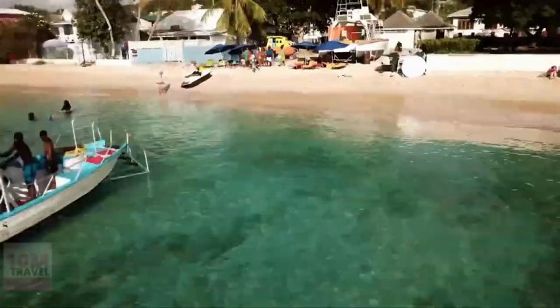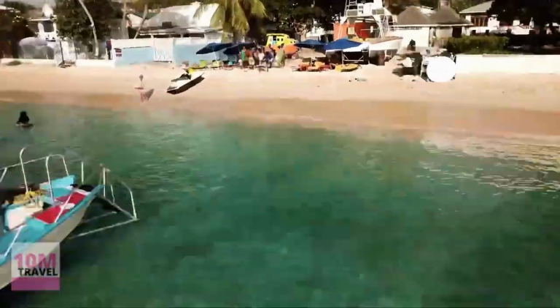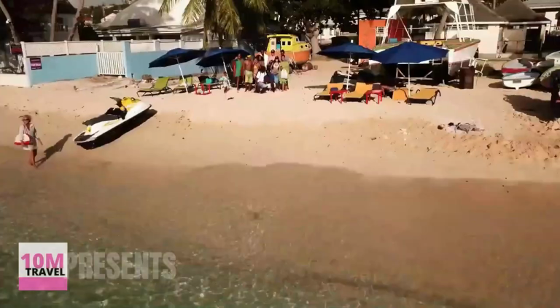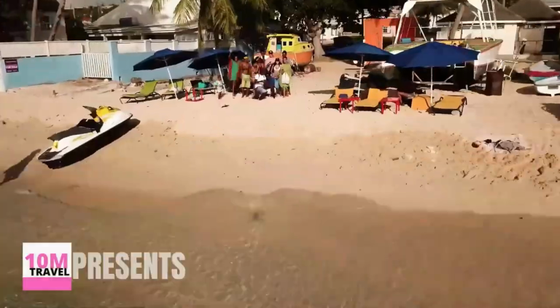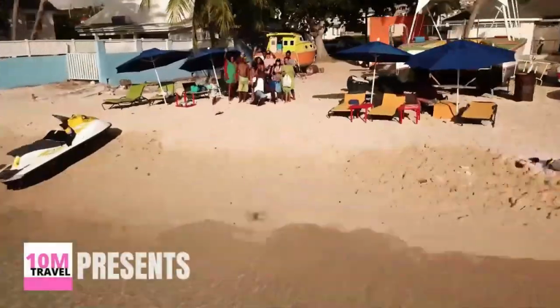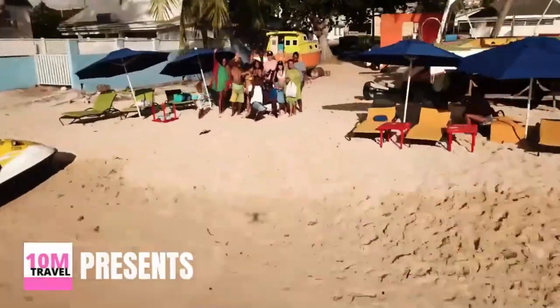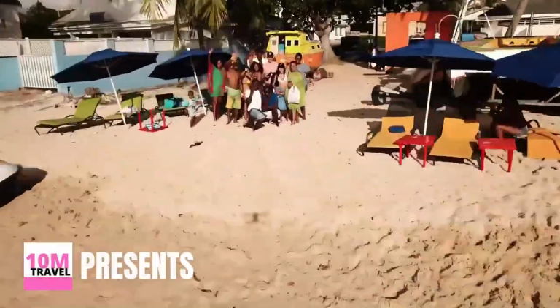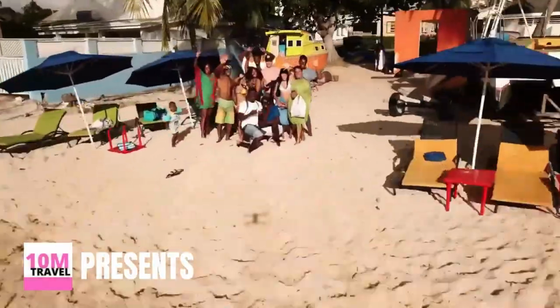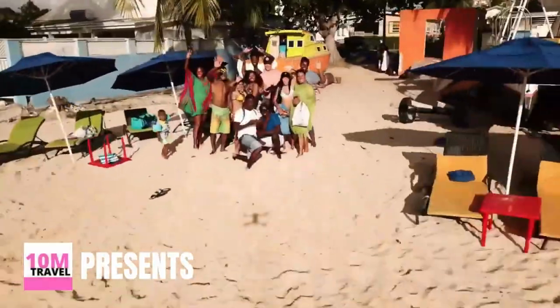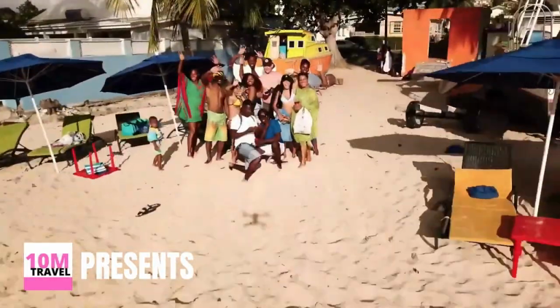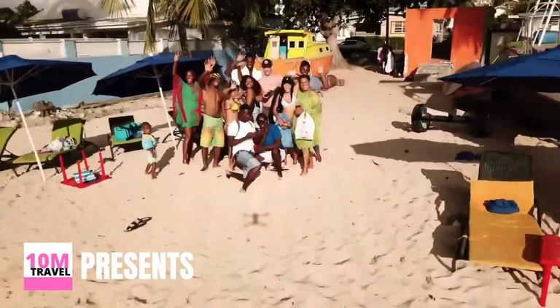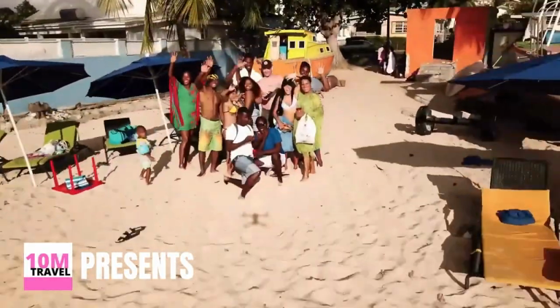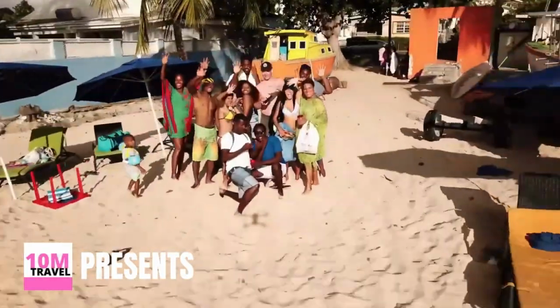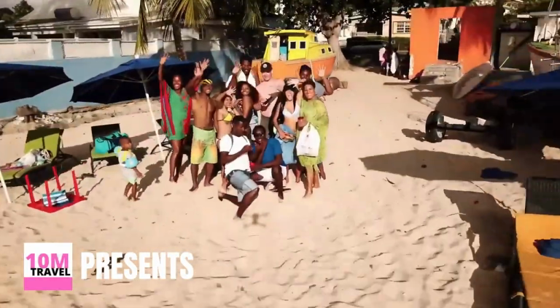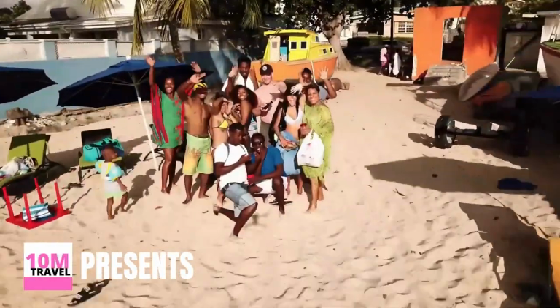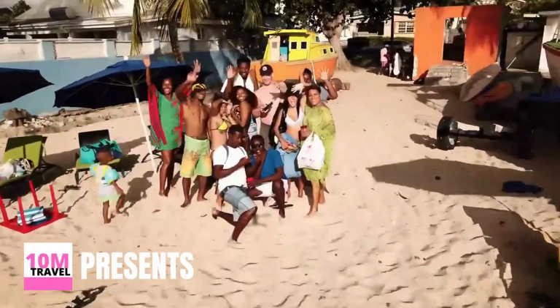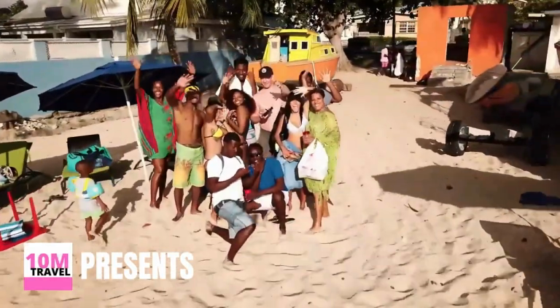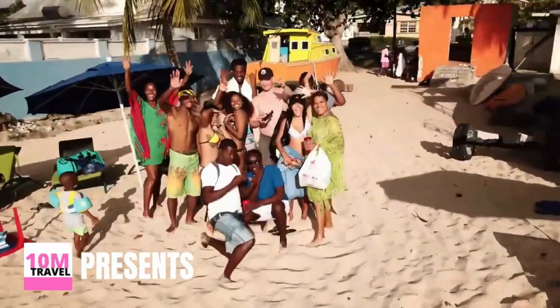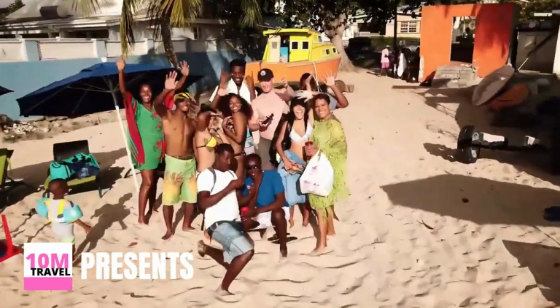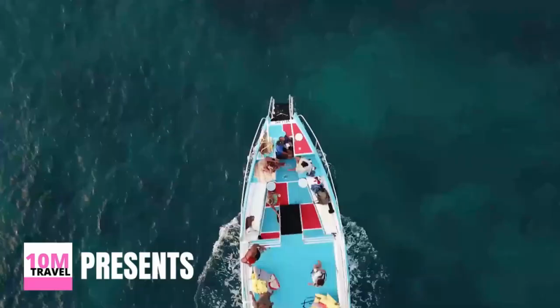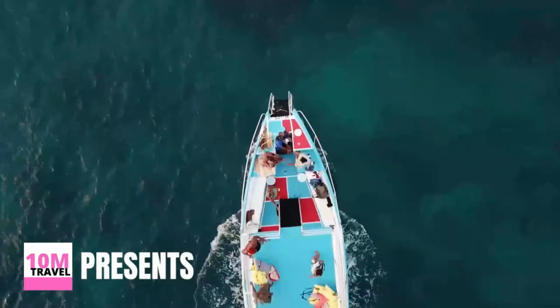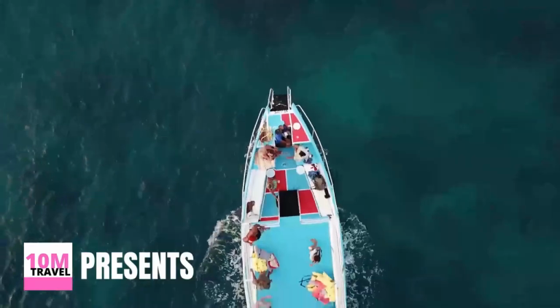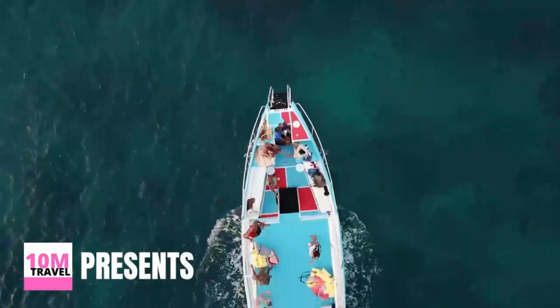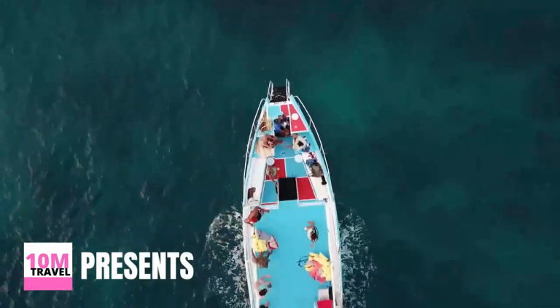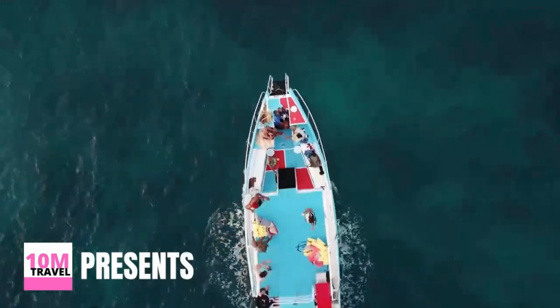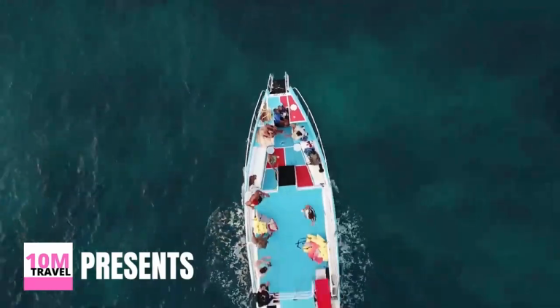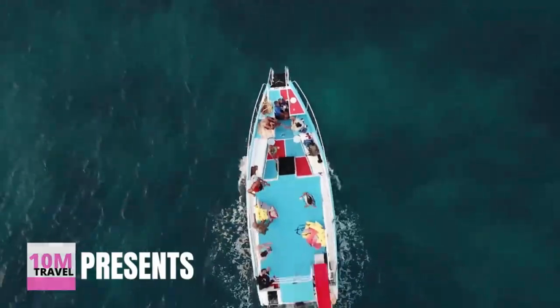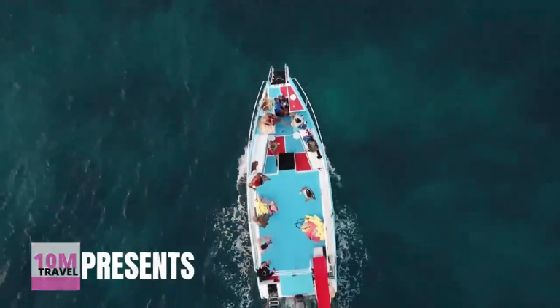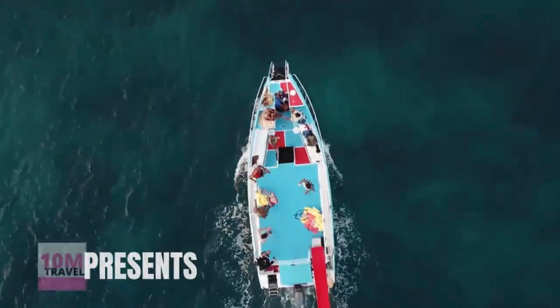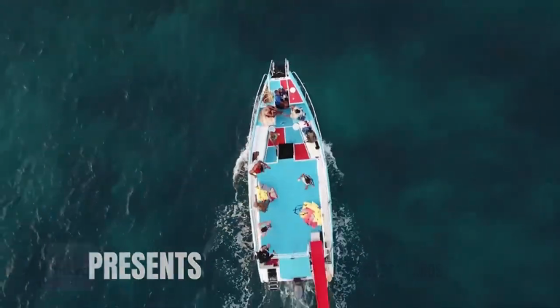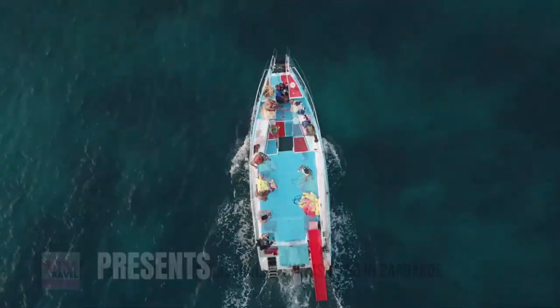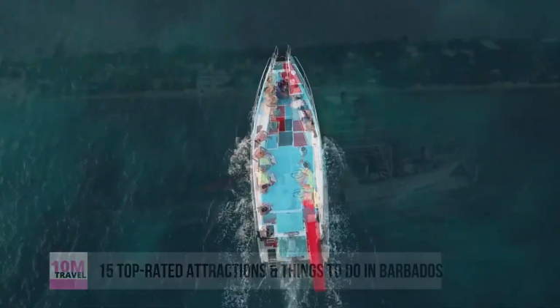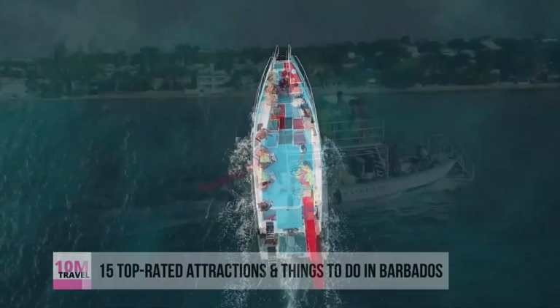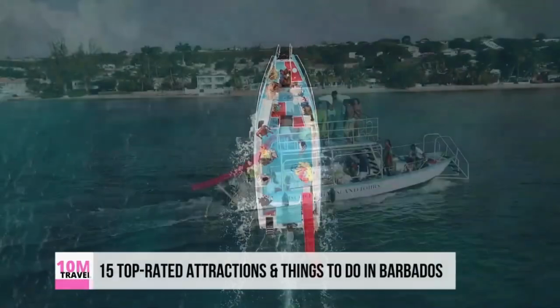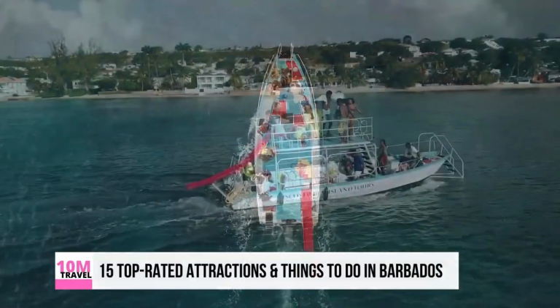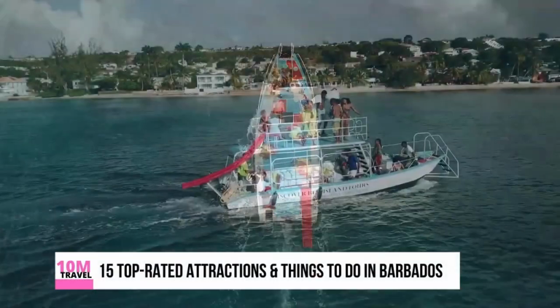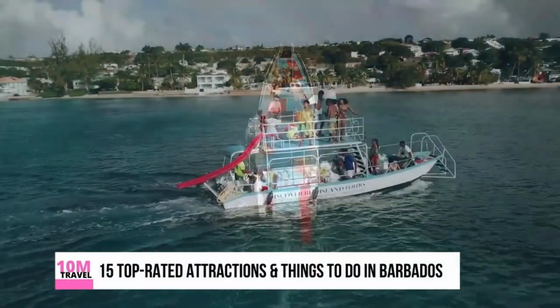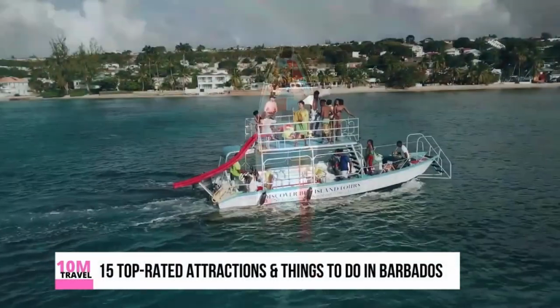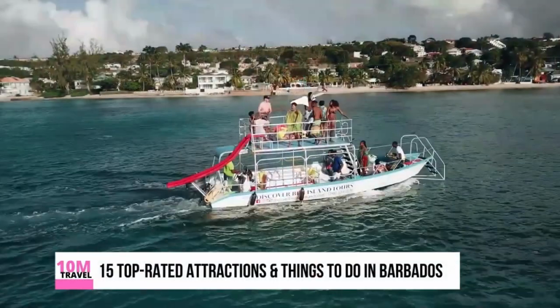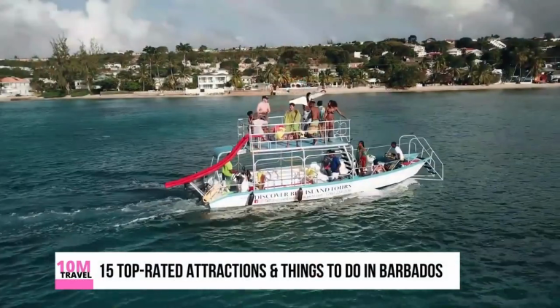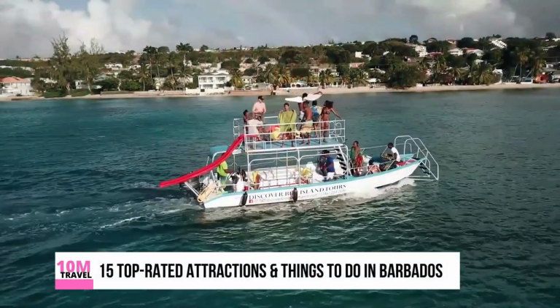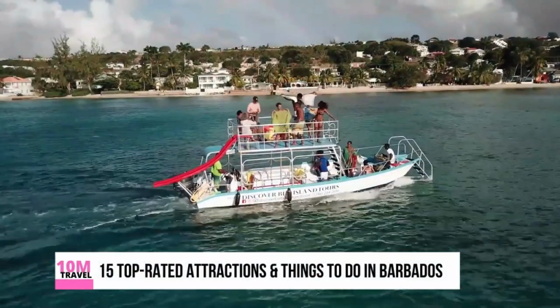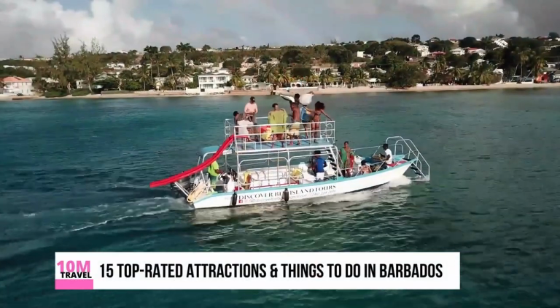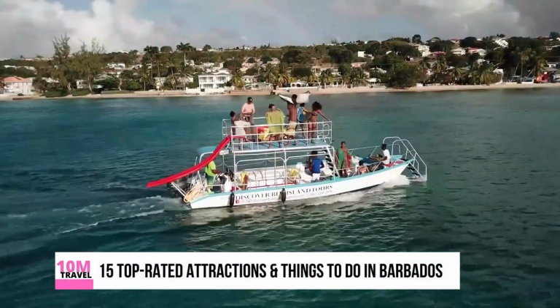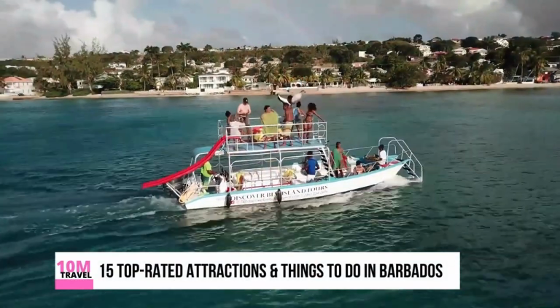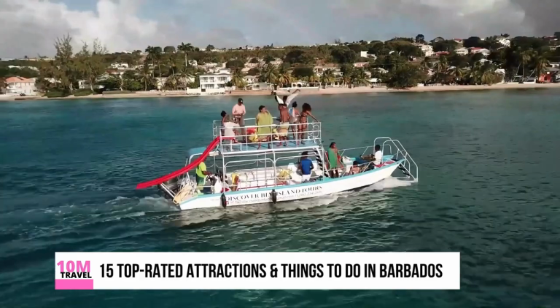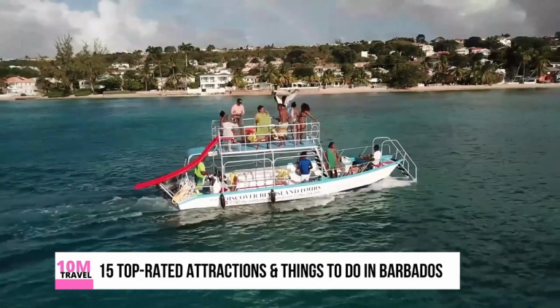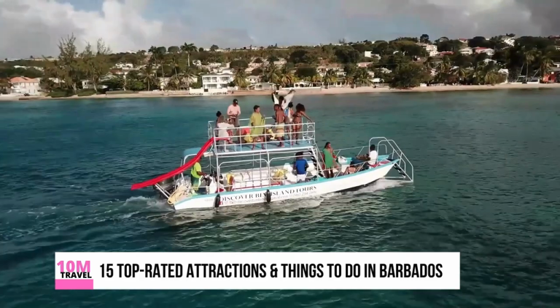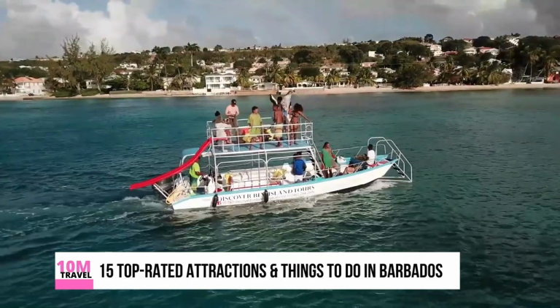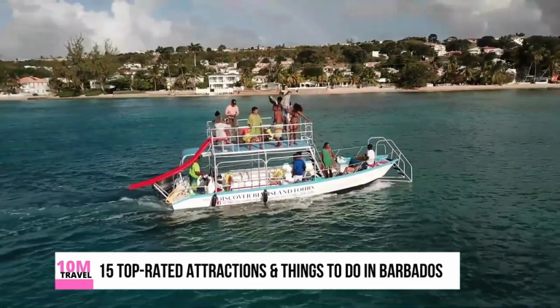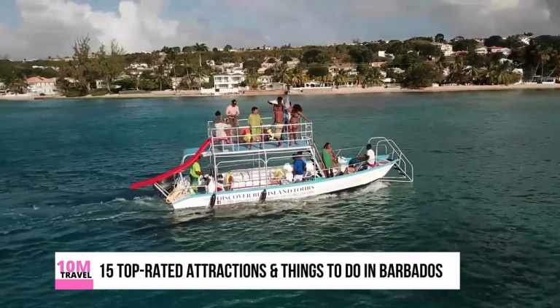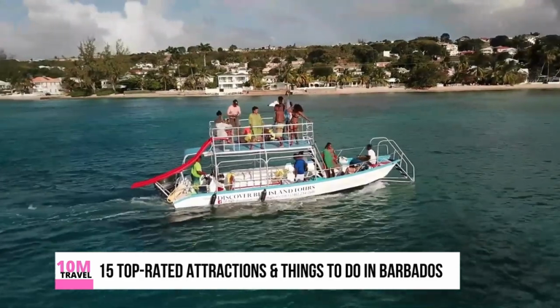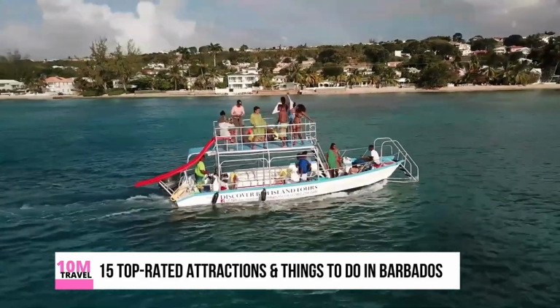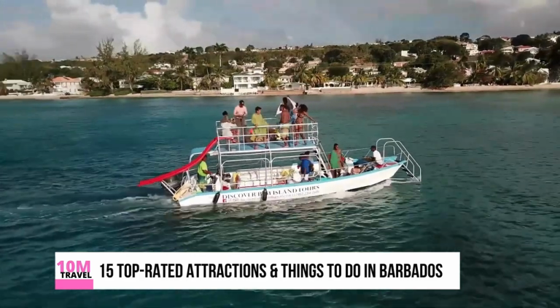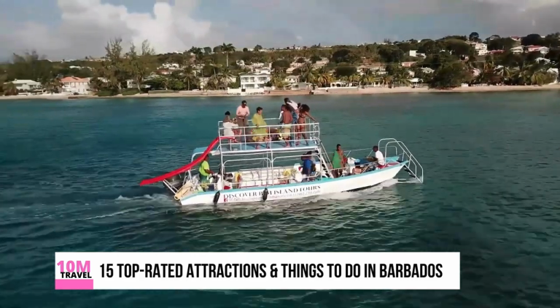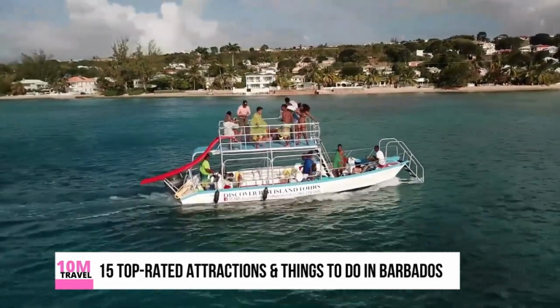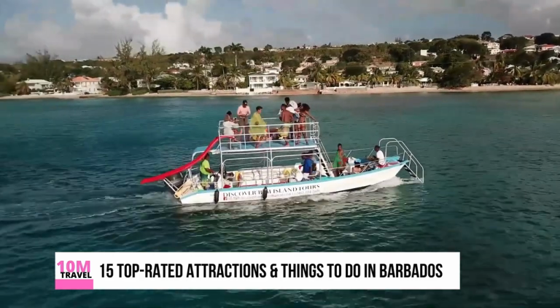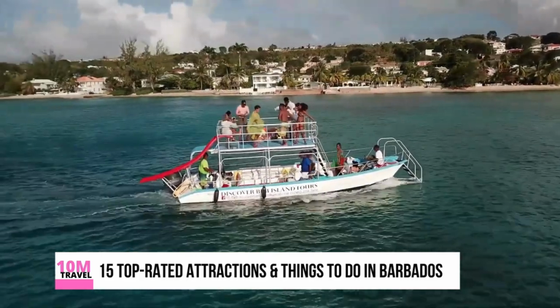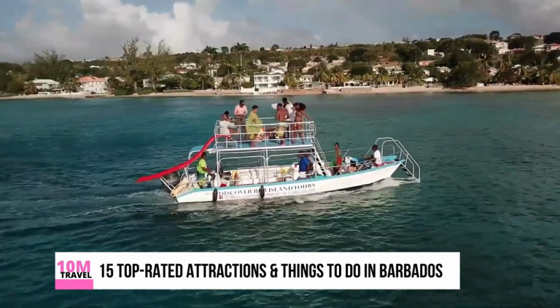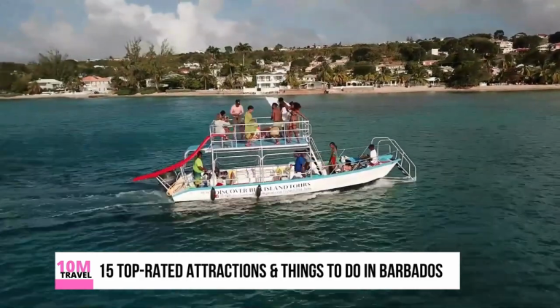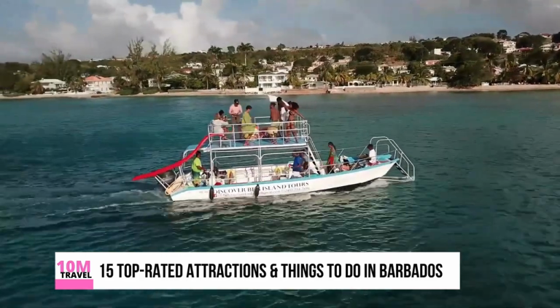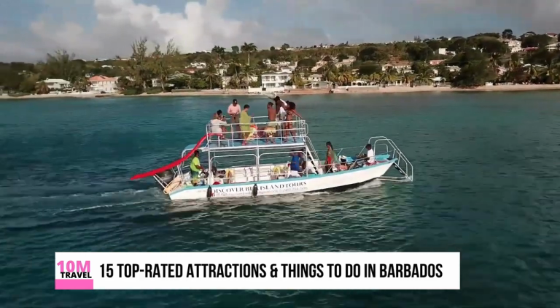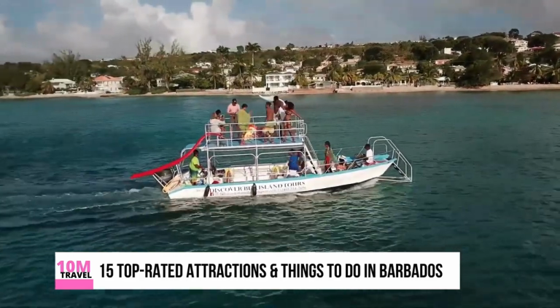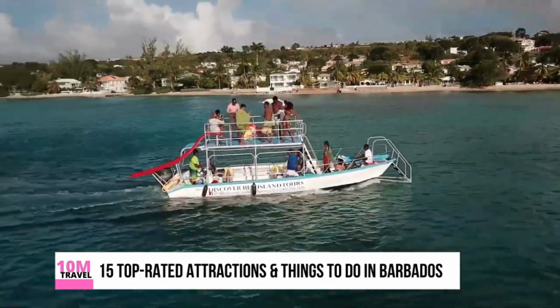Today, on 10 Minutes Travel, we are introducing our list of 15 top-rated attractions and things to do in Barbados.